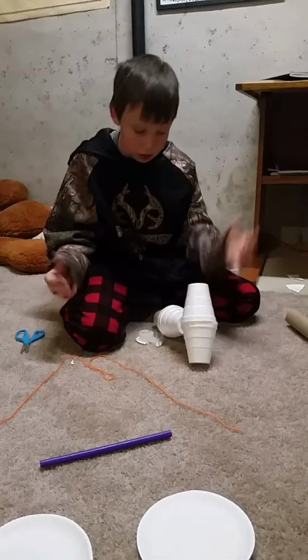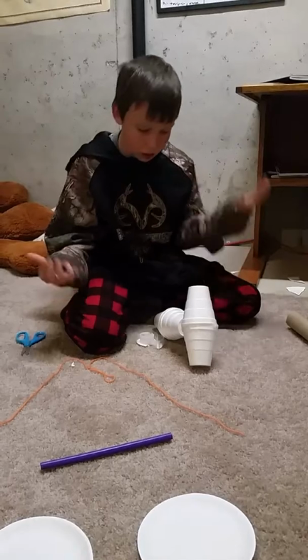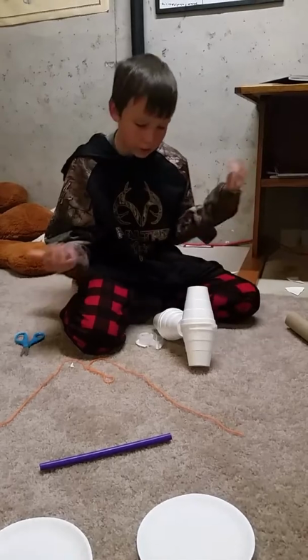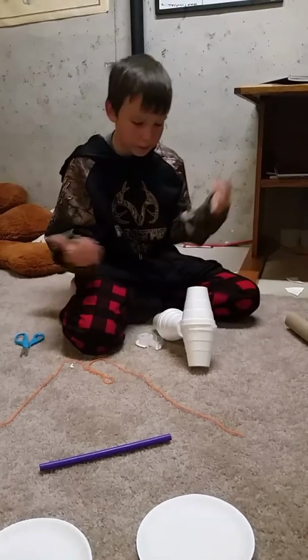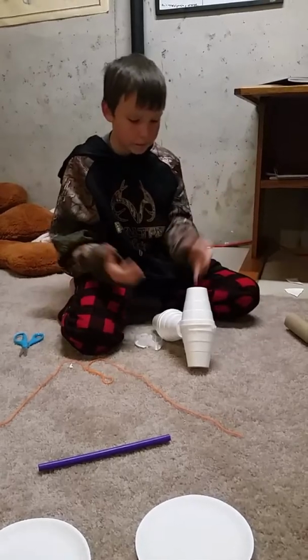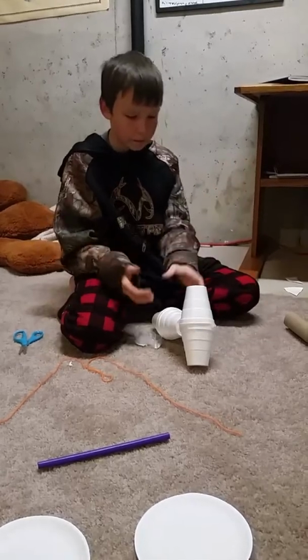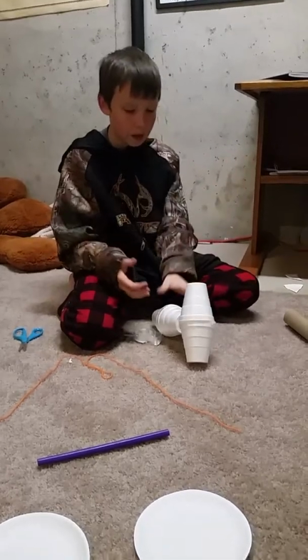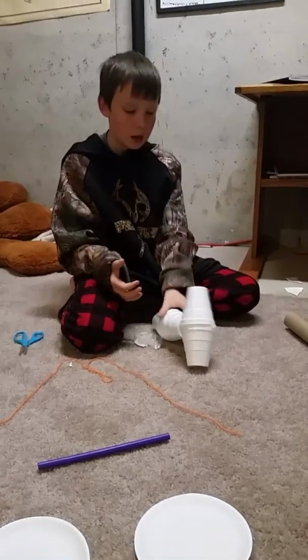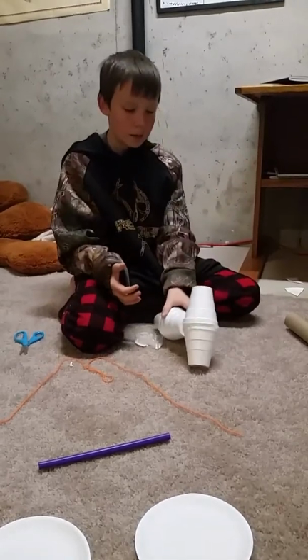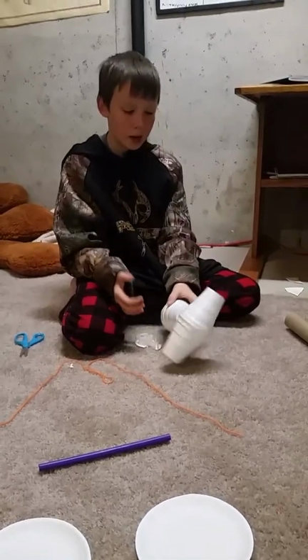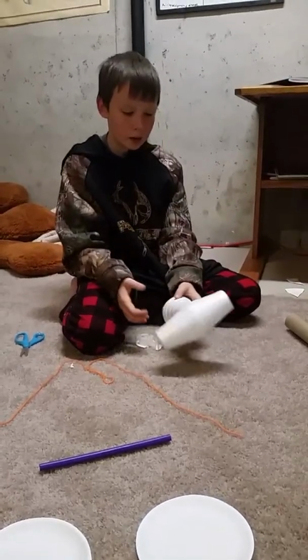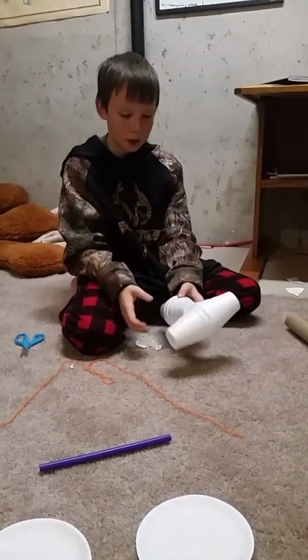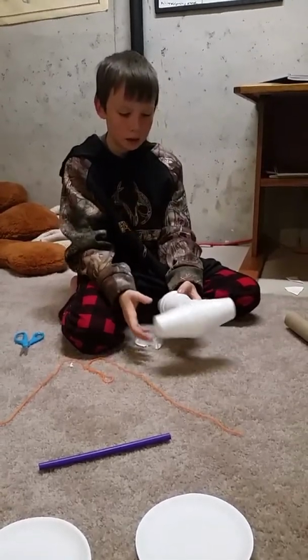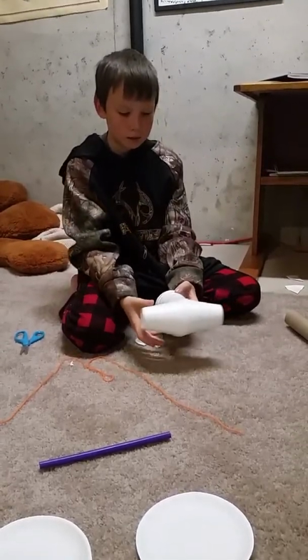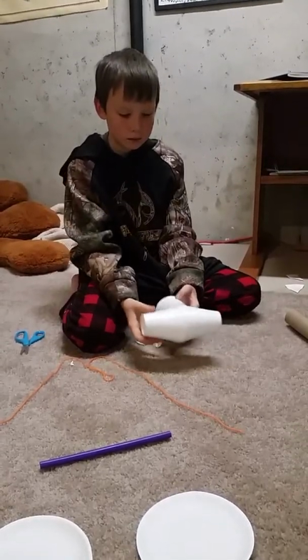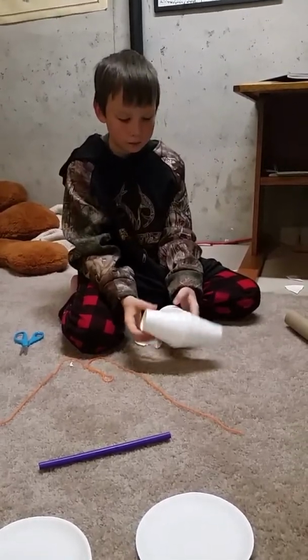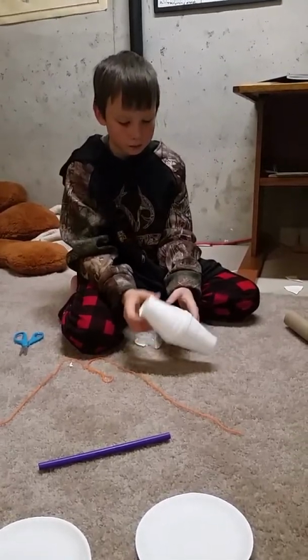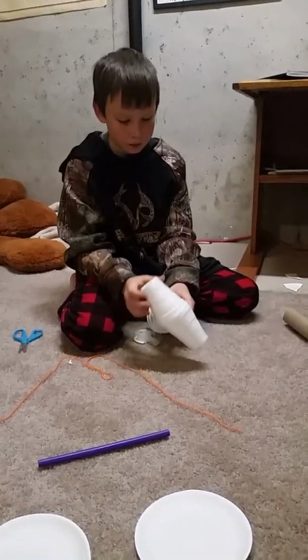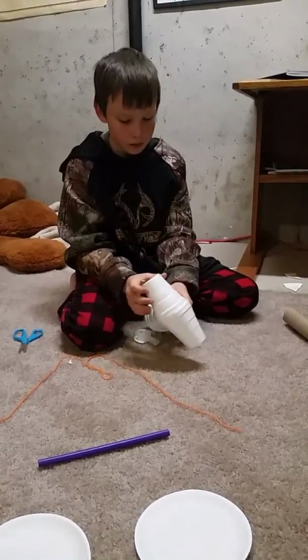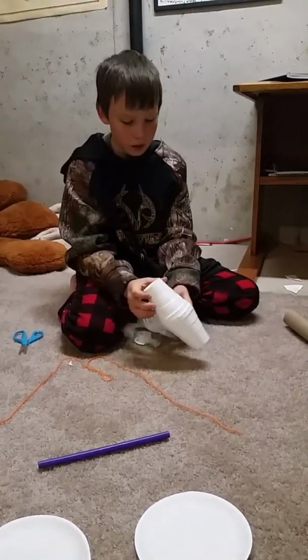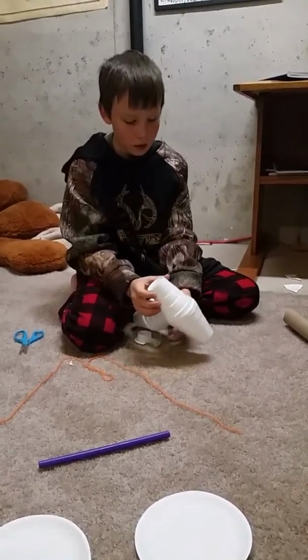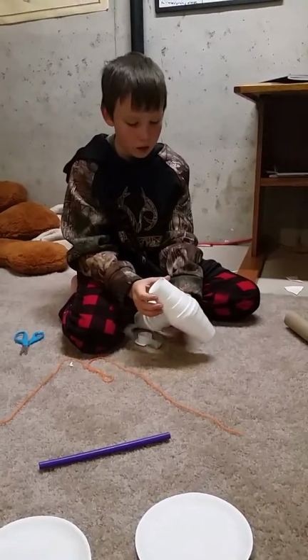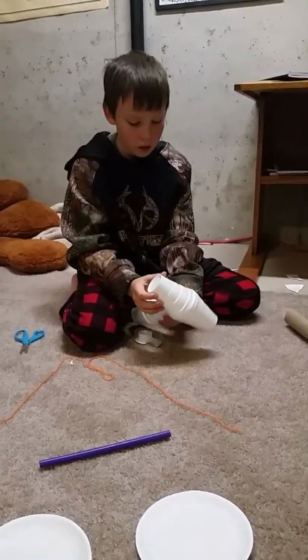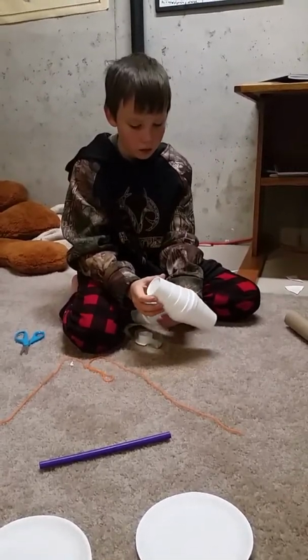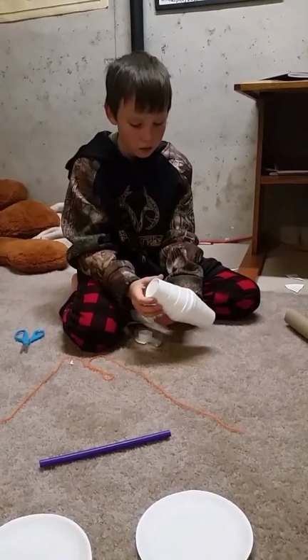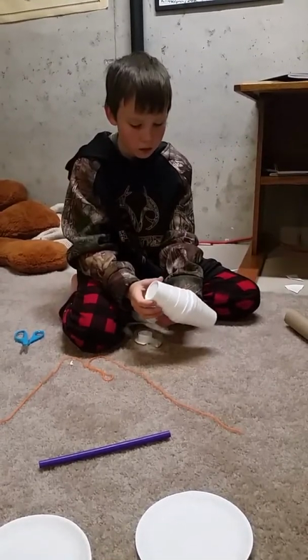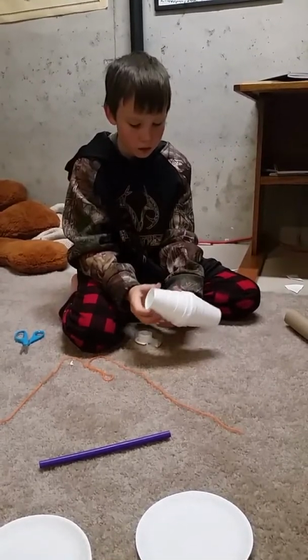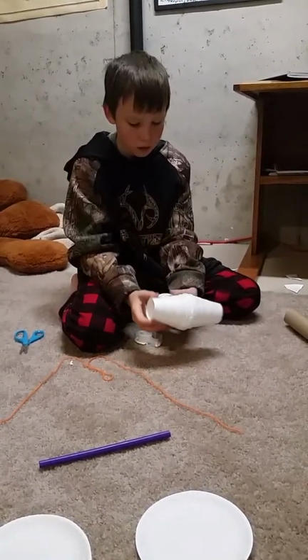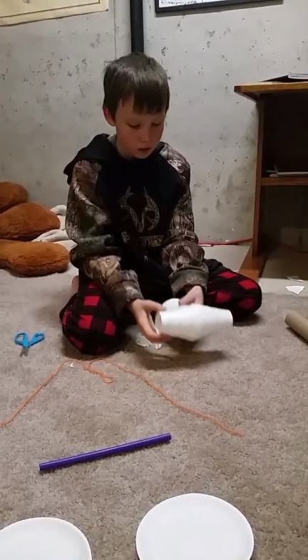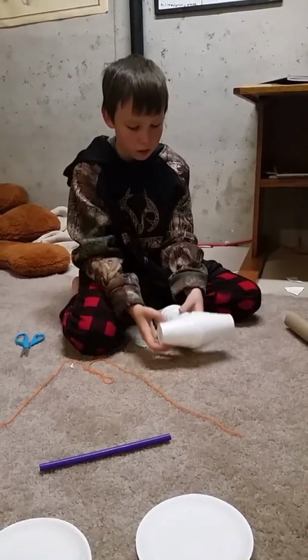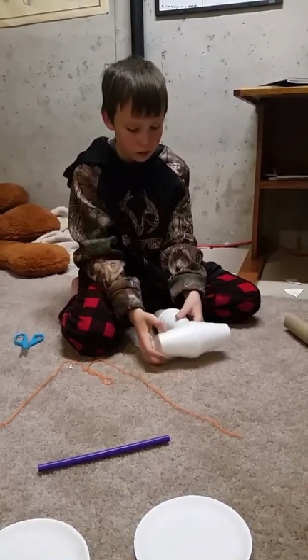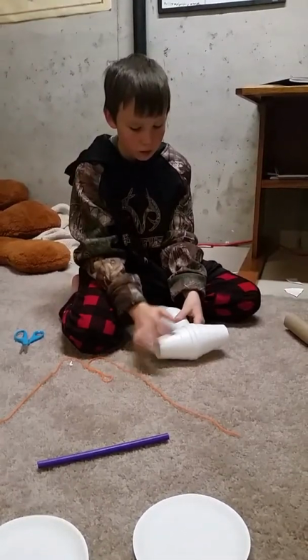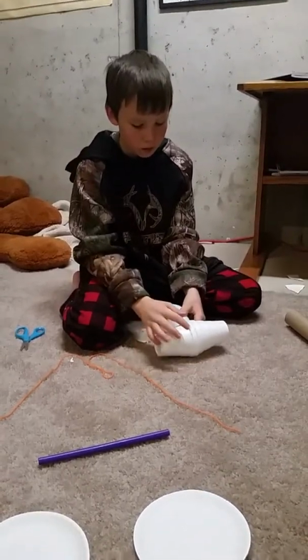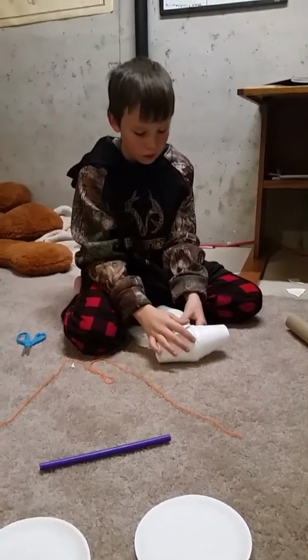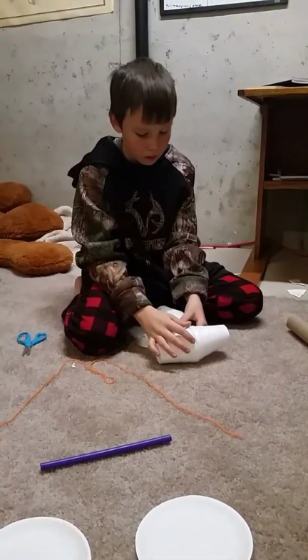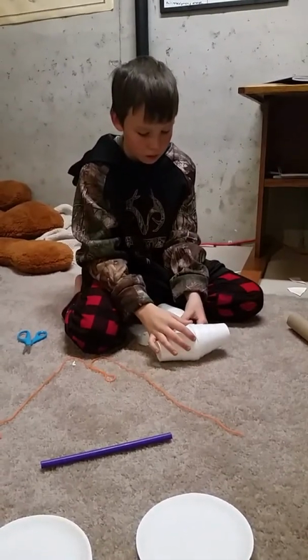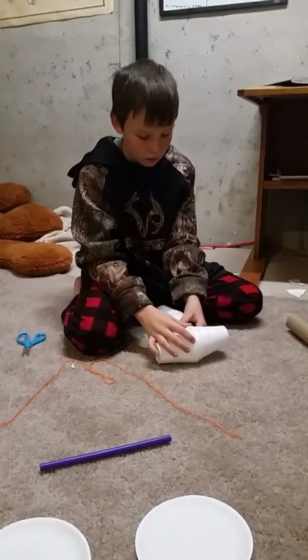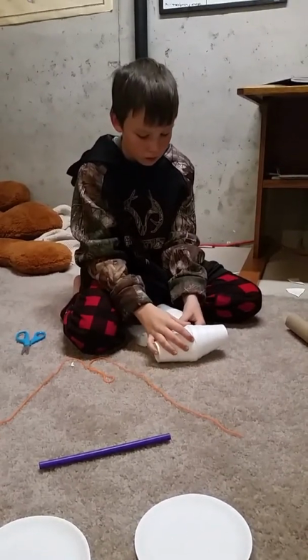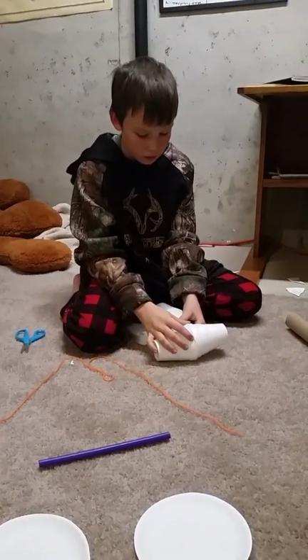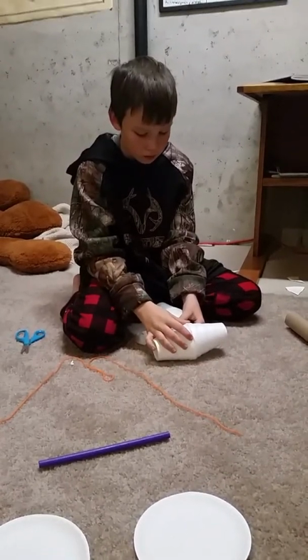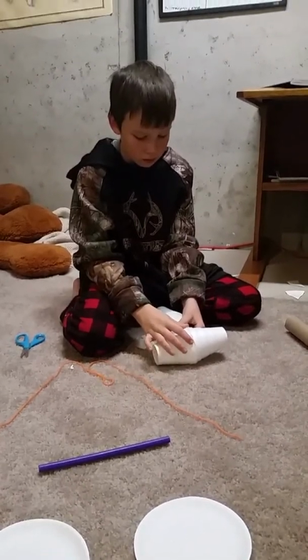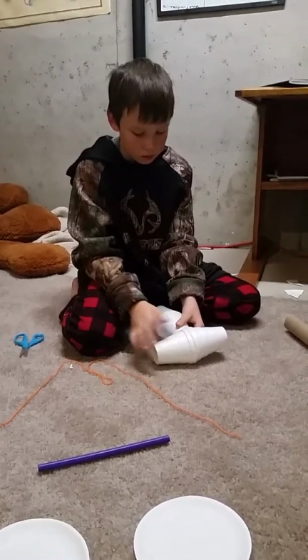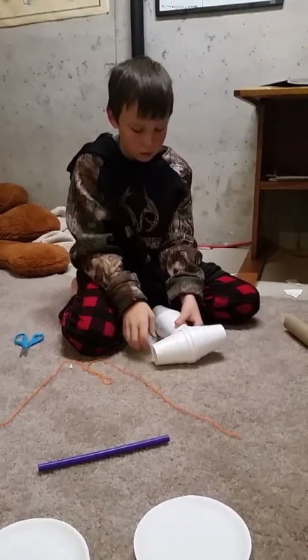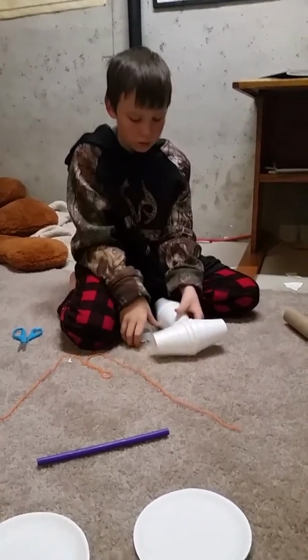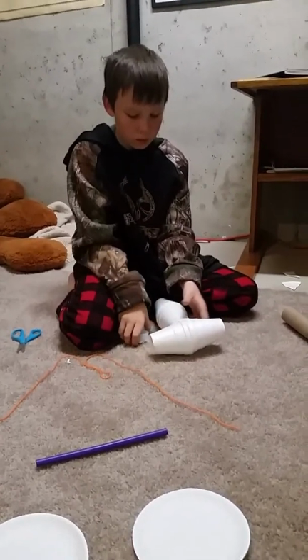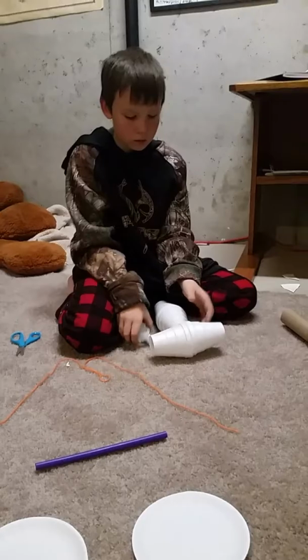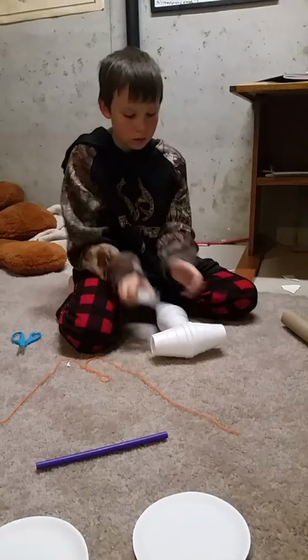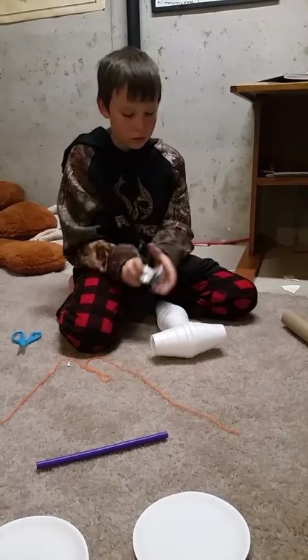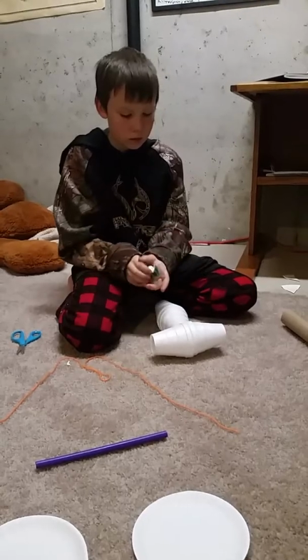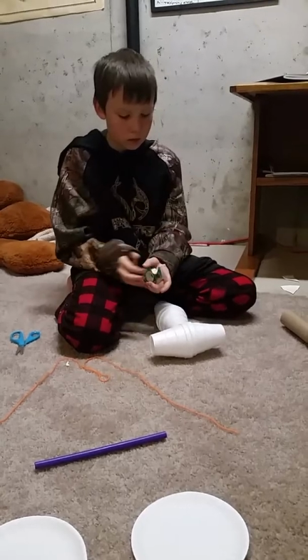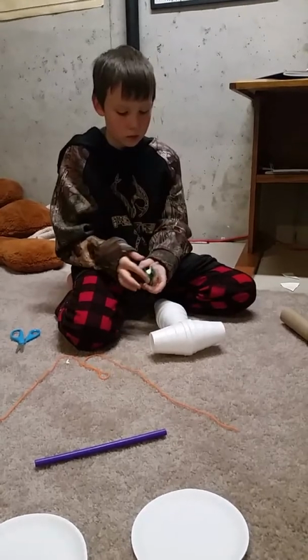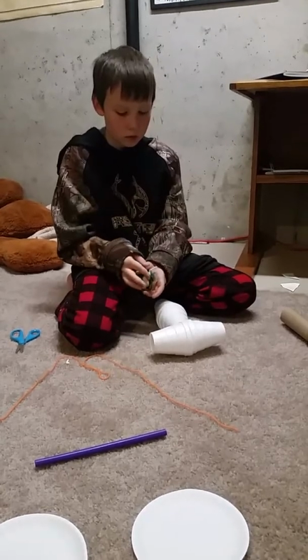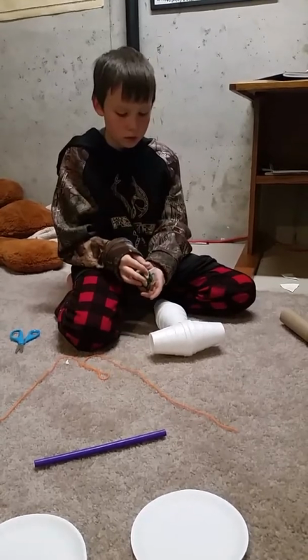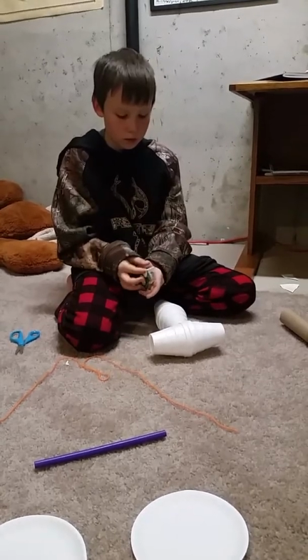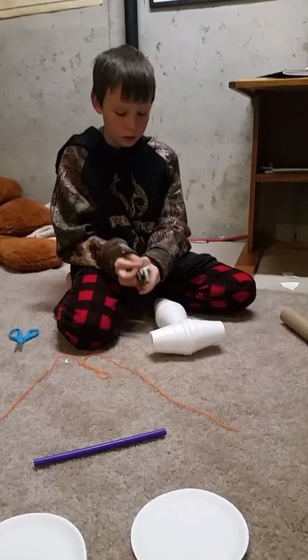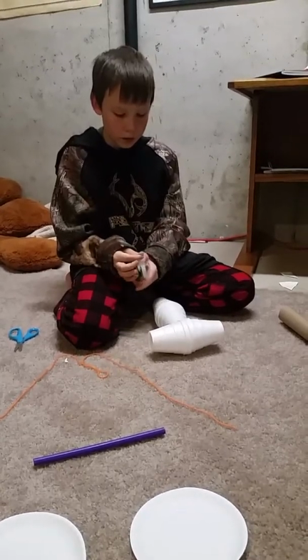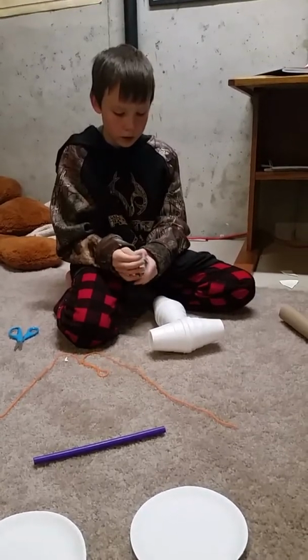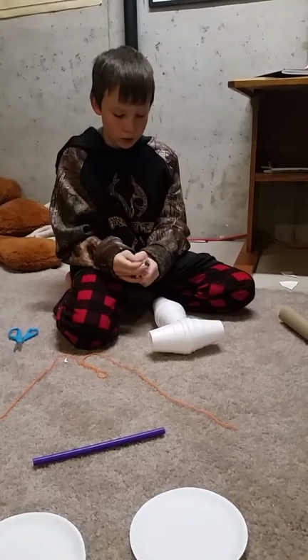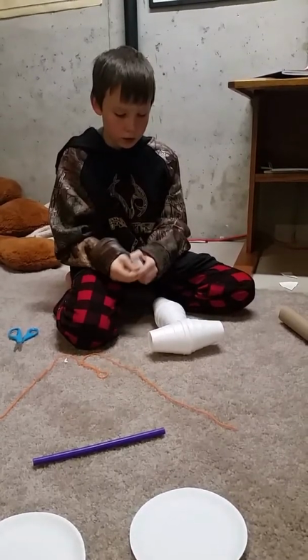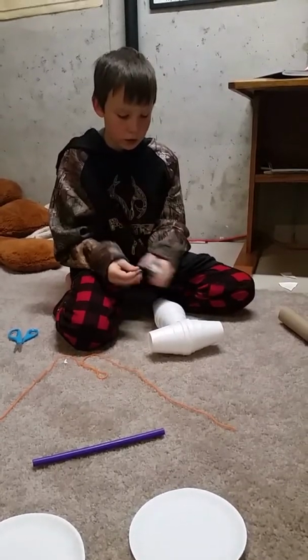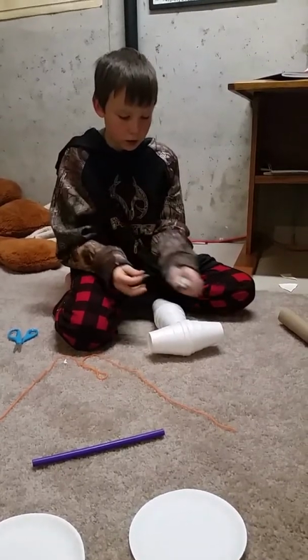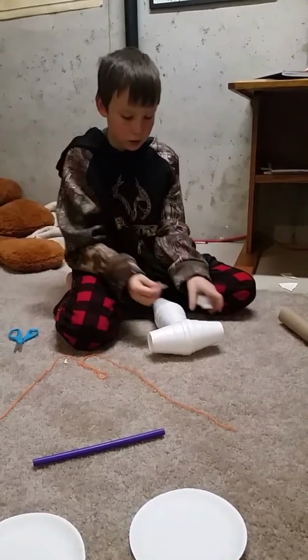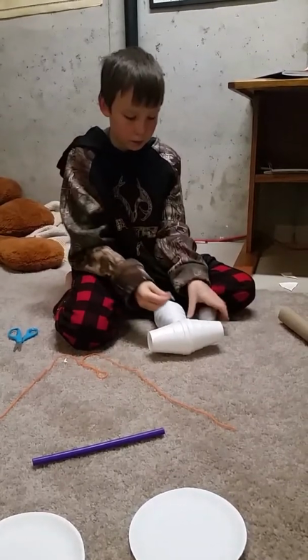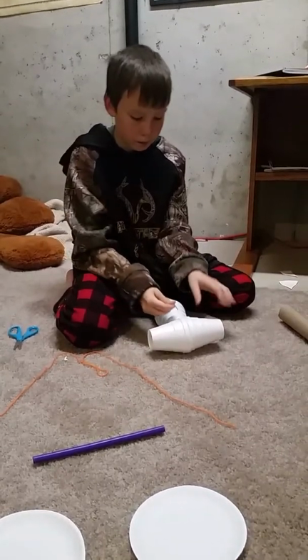I'm building a wind machine. If you look over there, that's what it's going to look like.